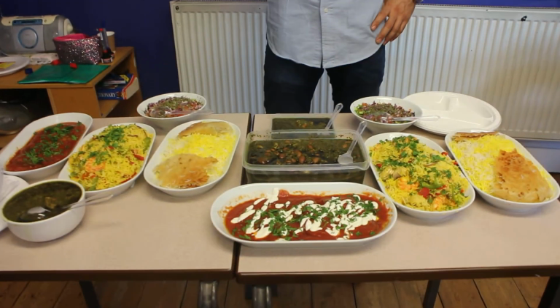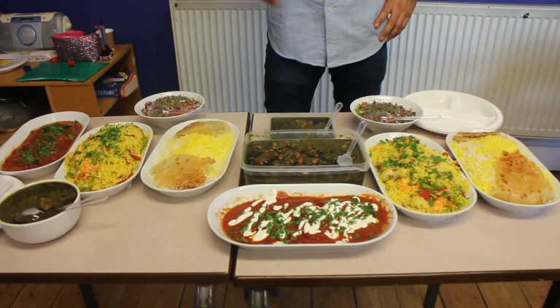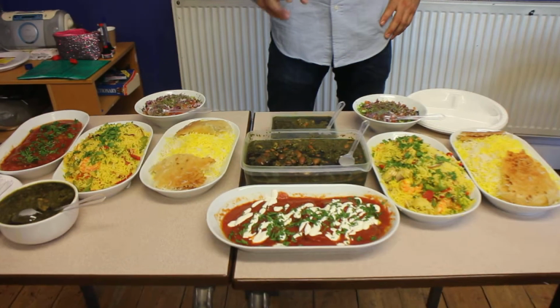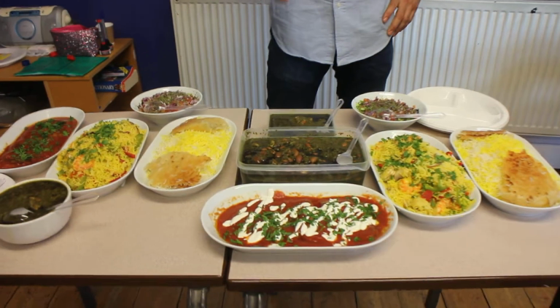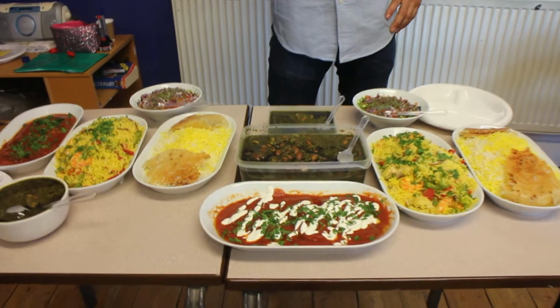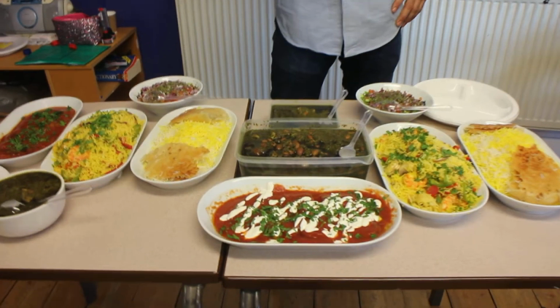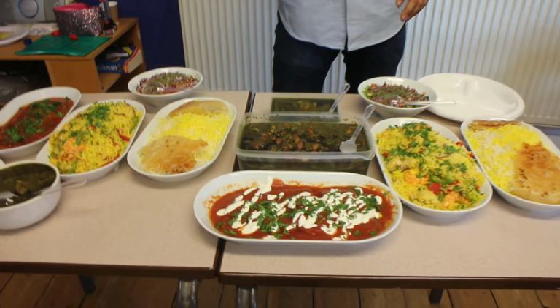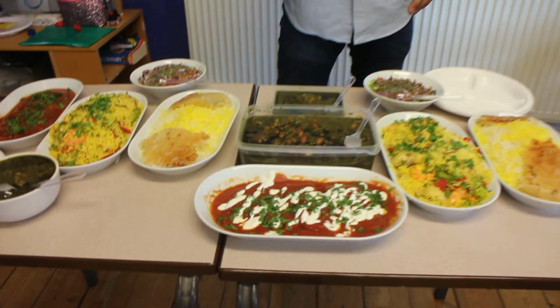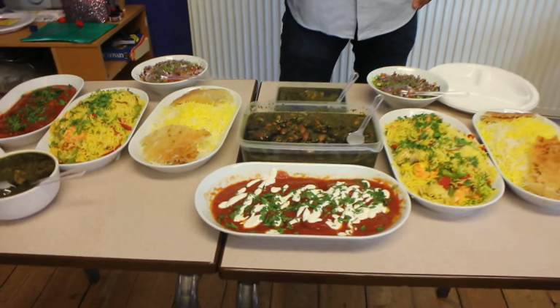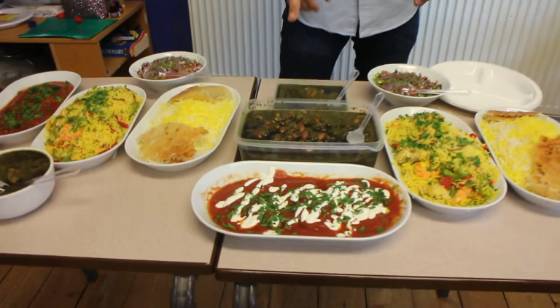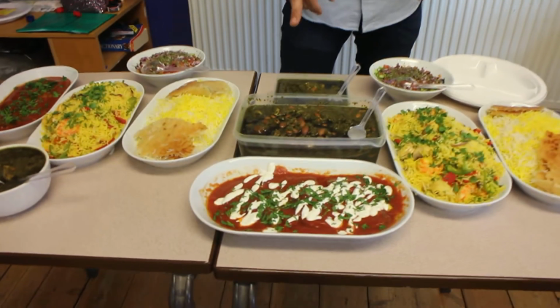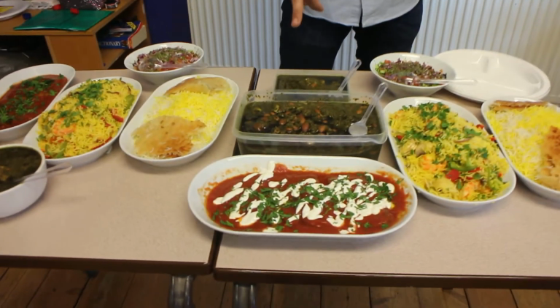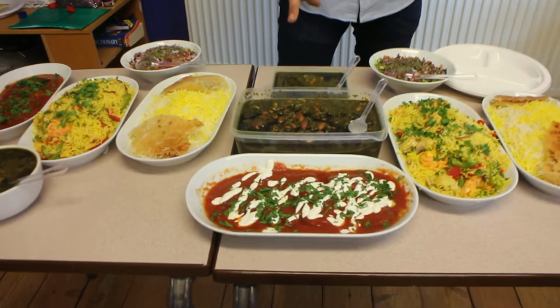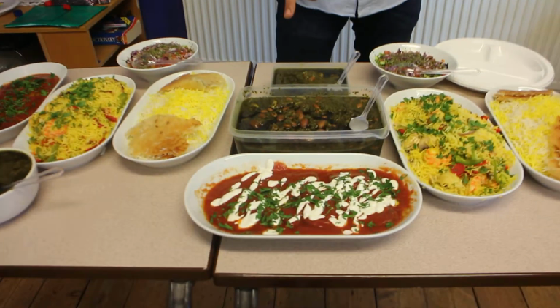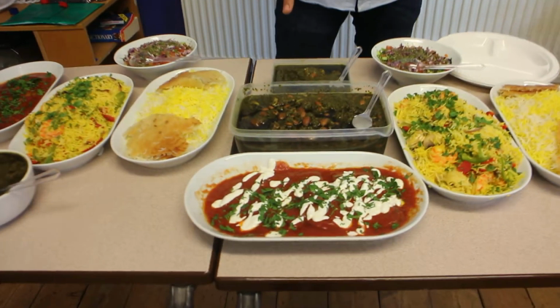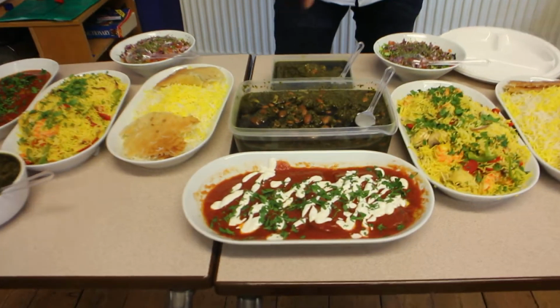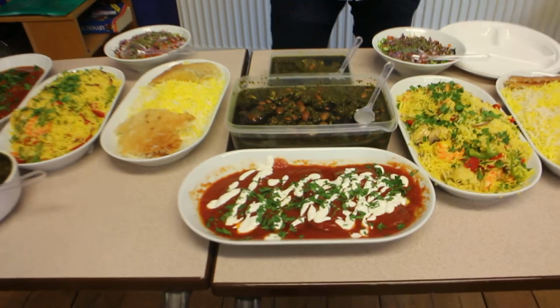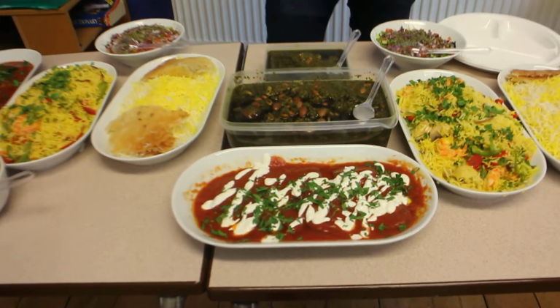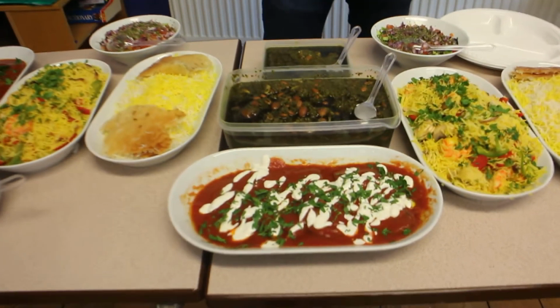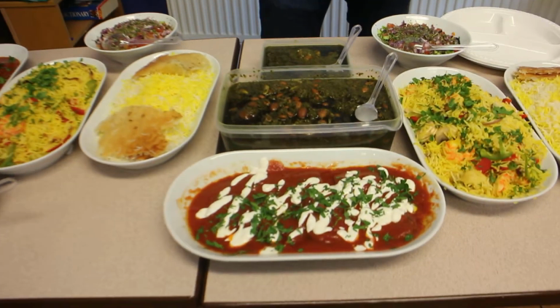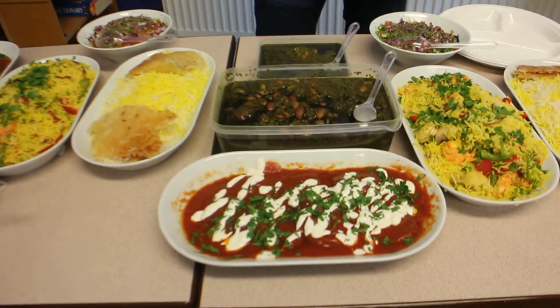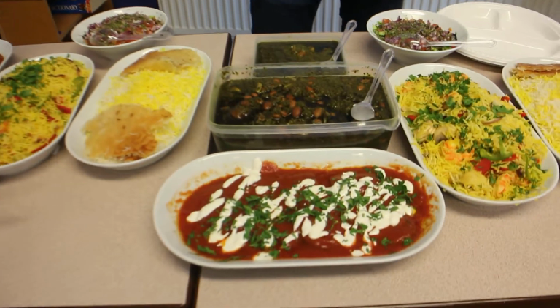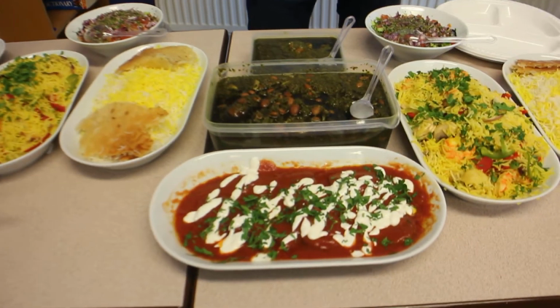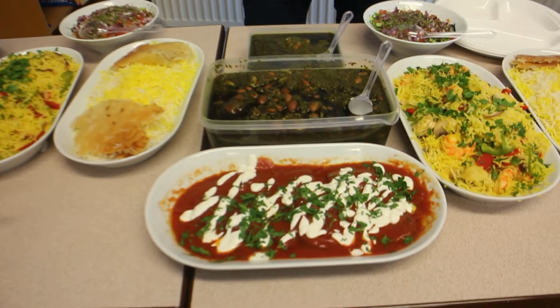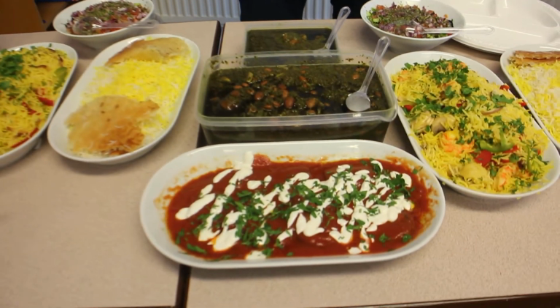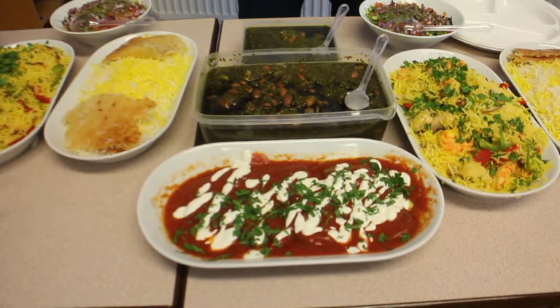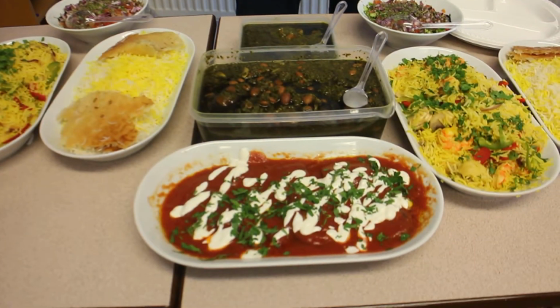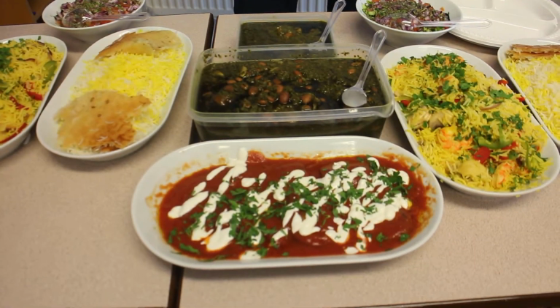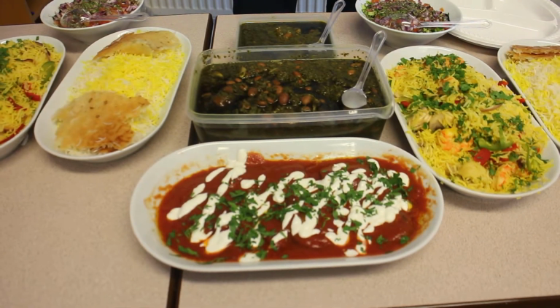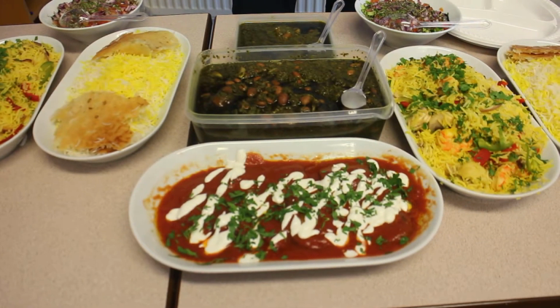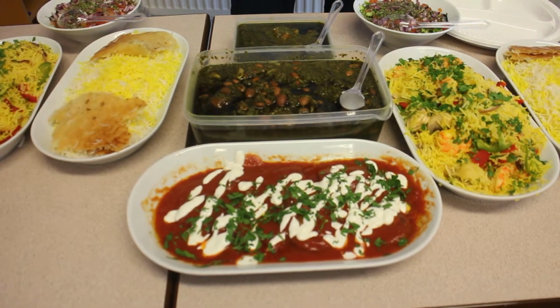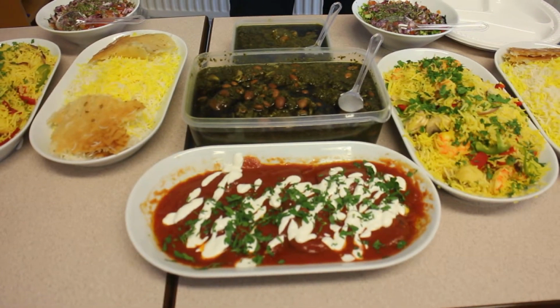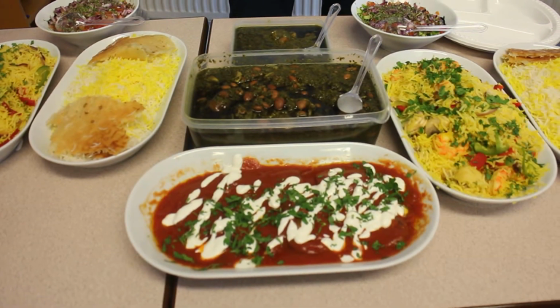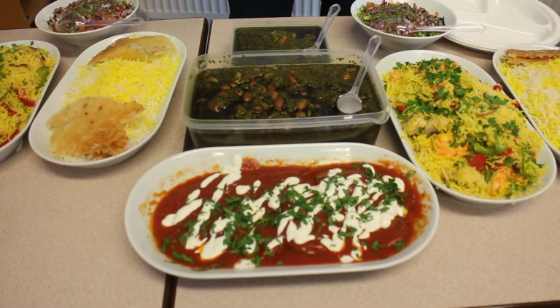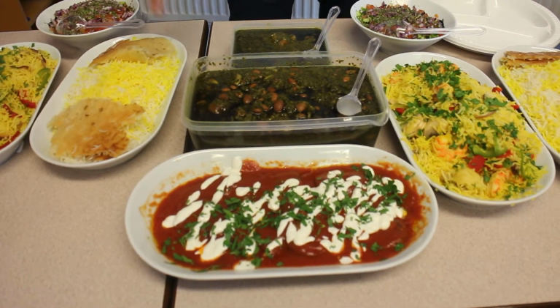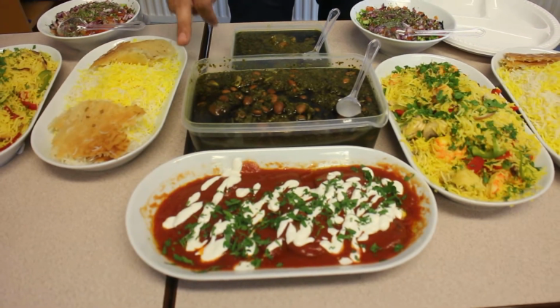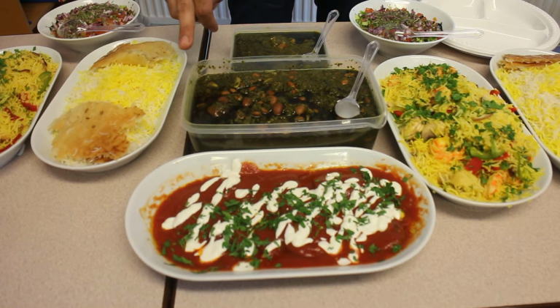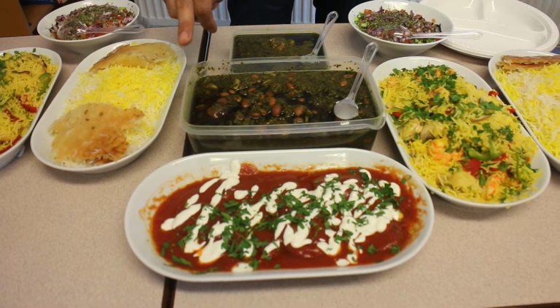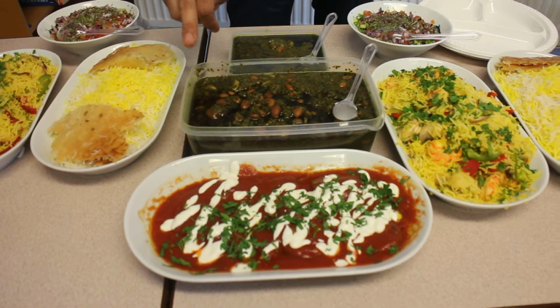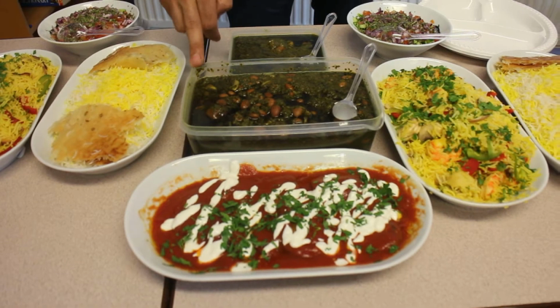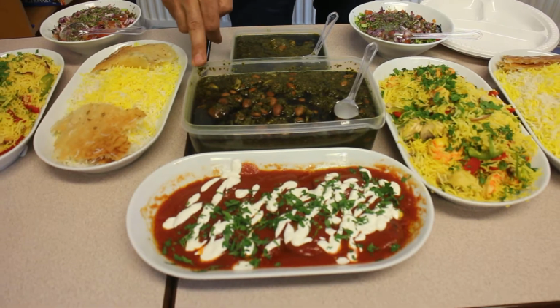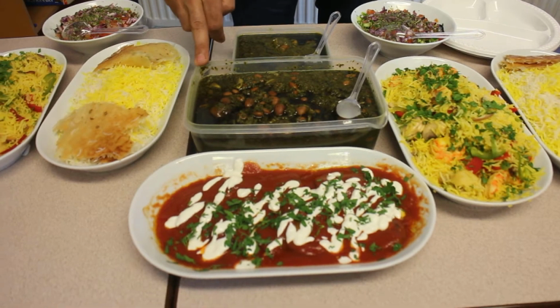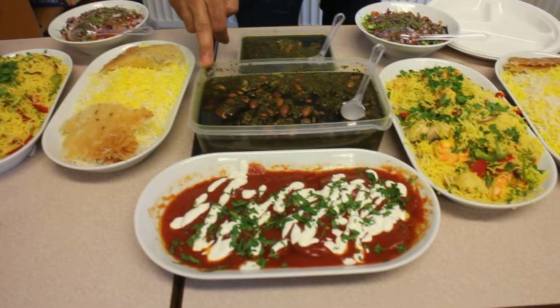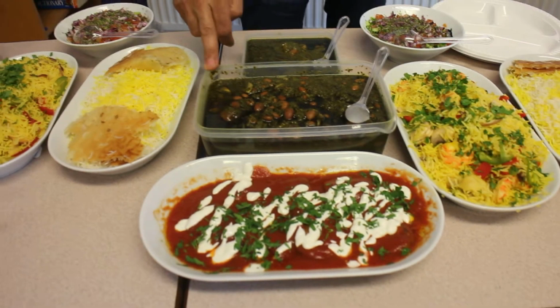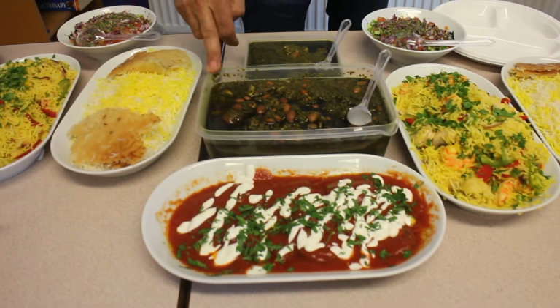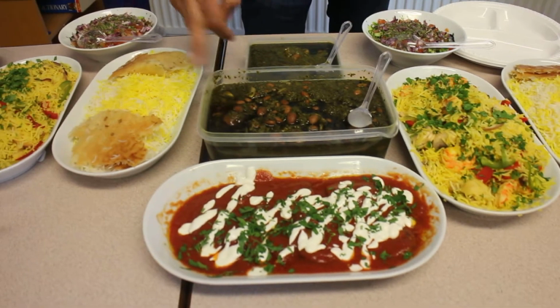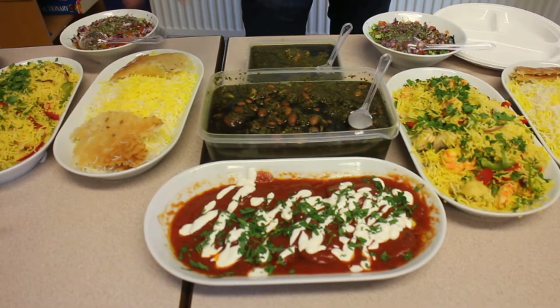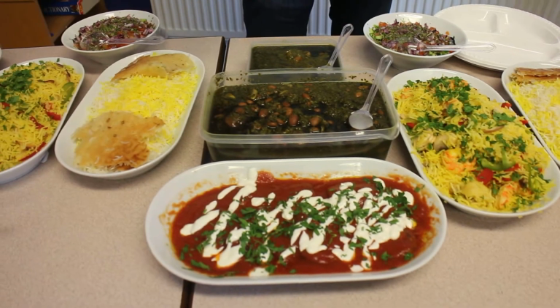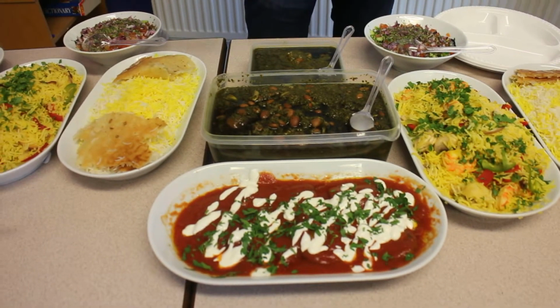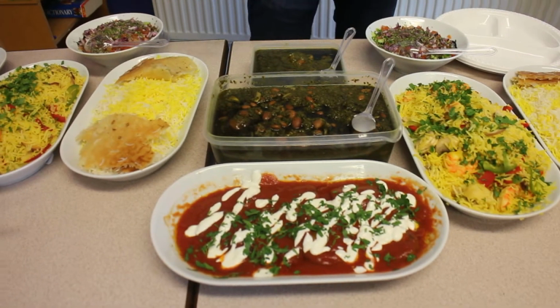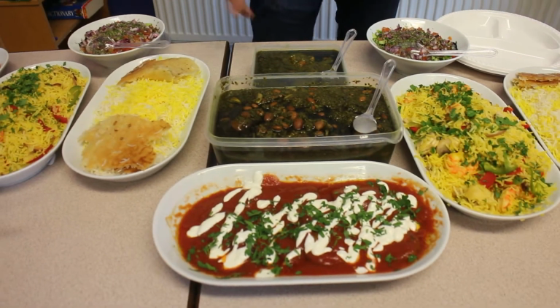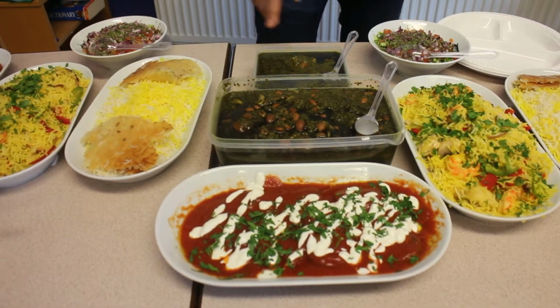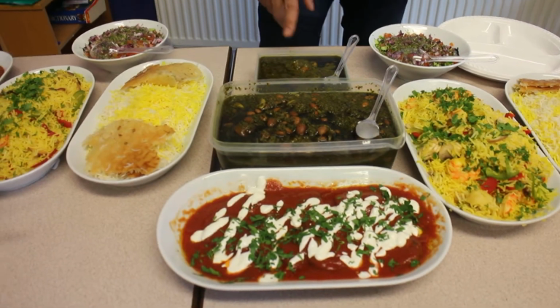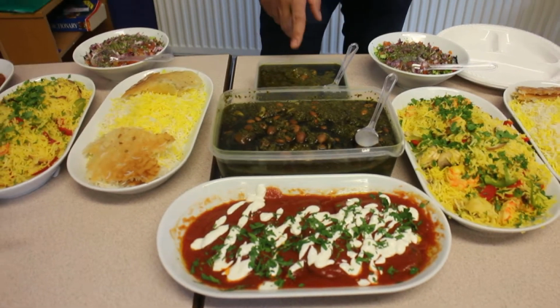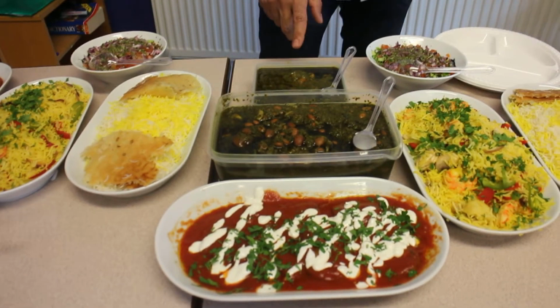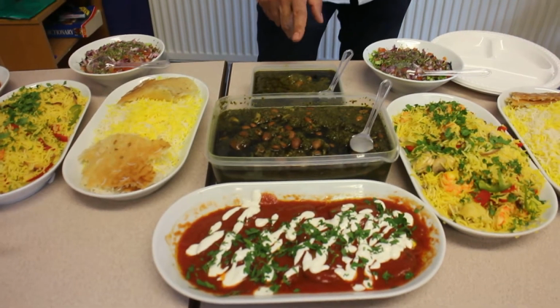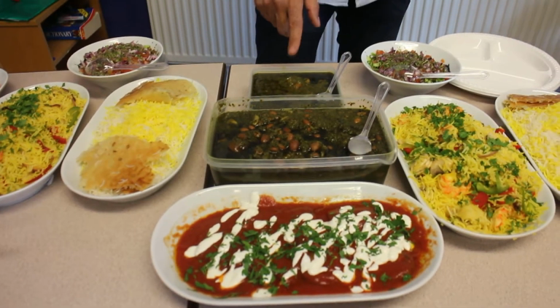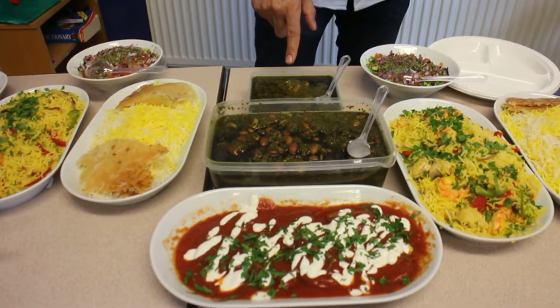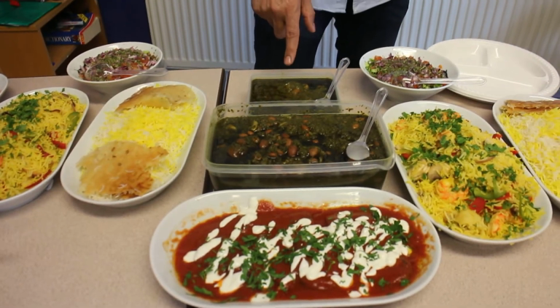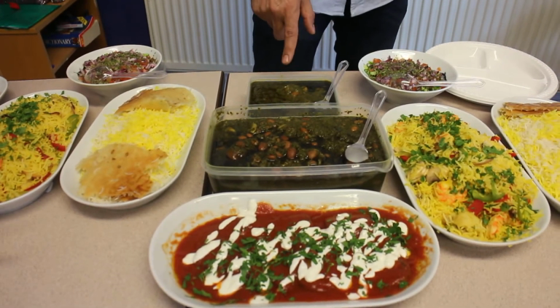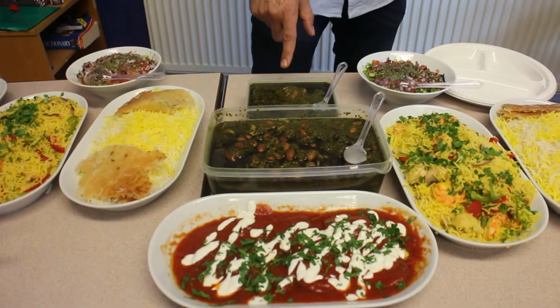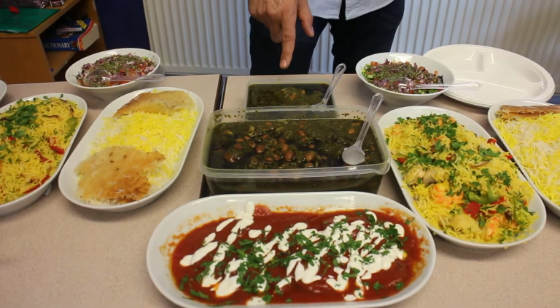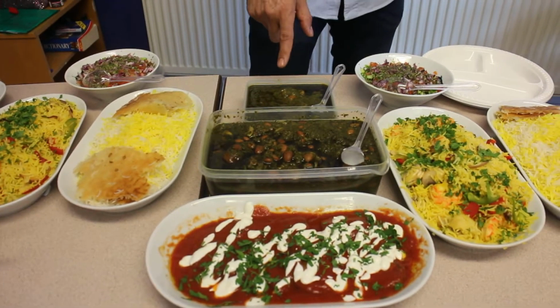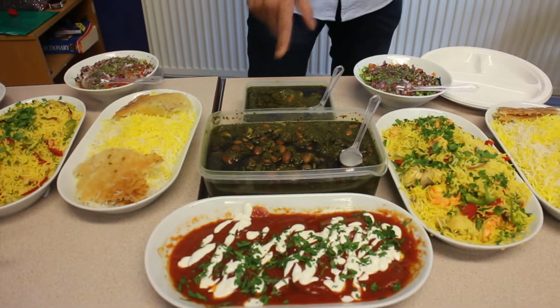It's a gourmet sabzi. I cooked two kinds of gourmet sabzi — one of them is veggie and one of them is with meat.